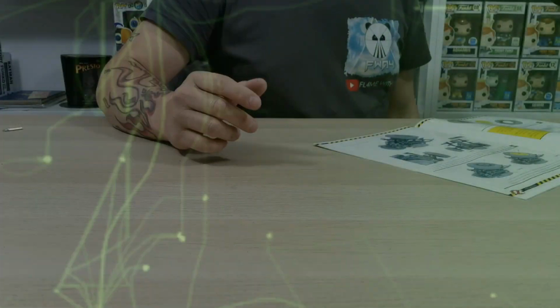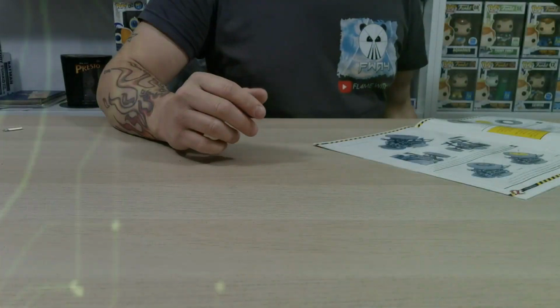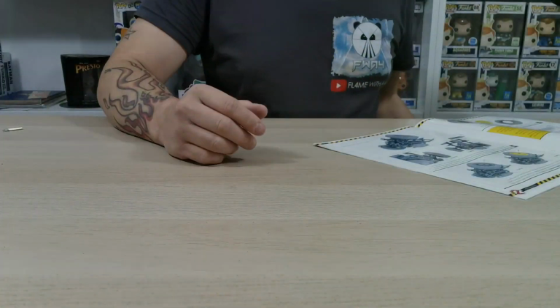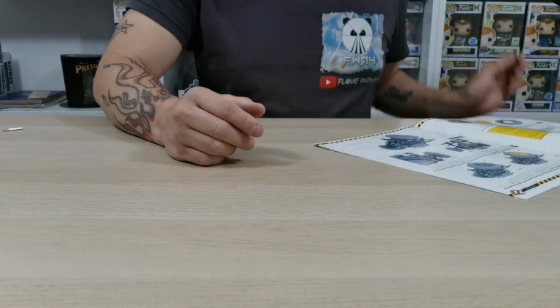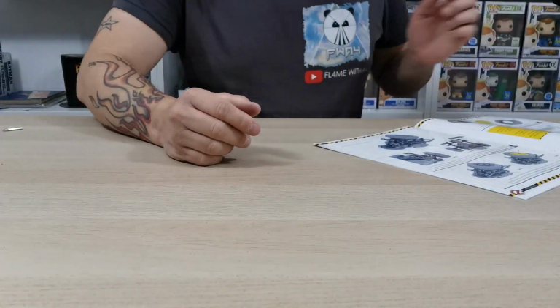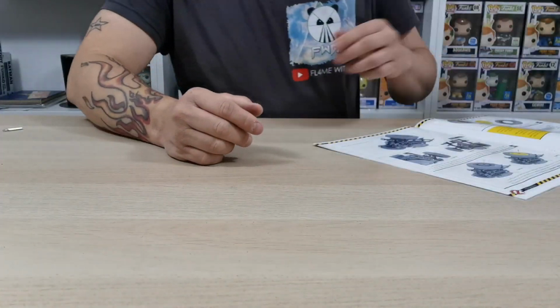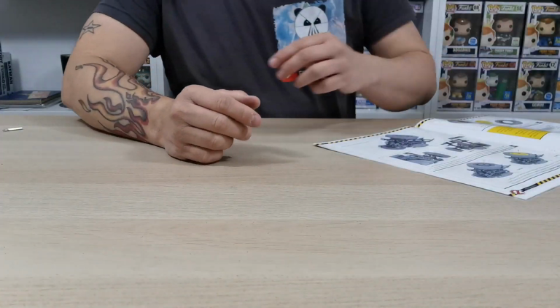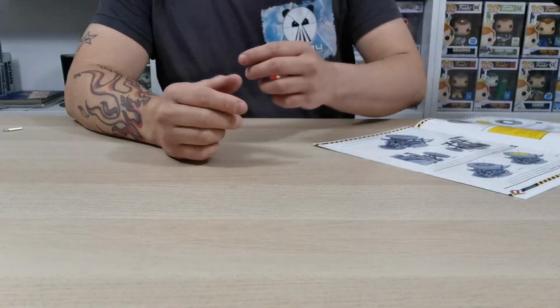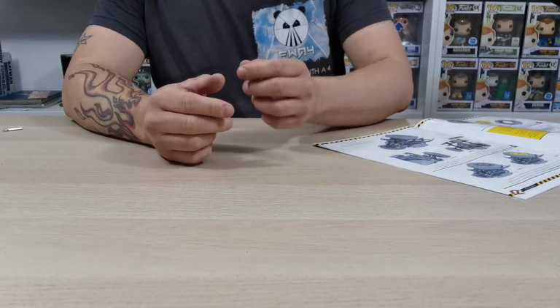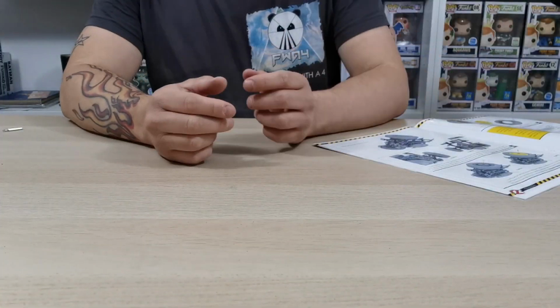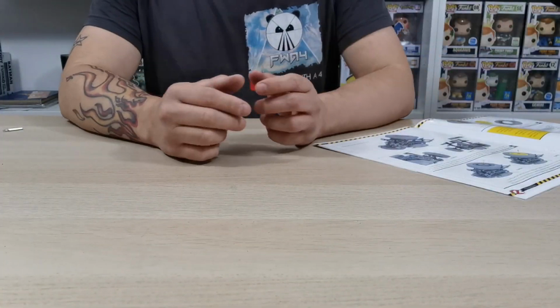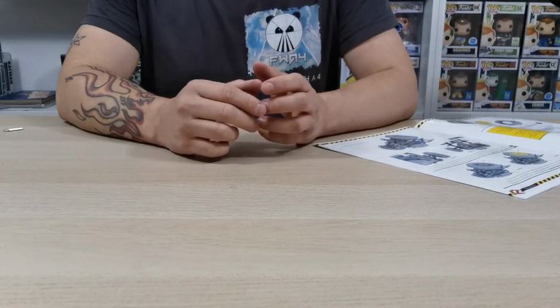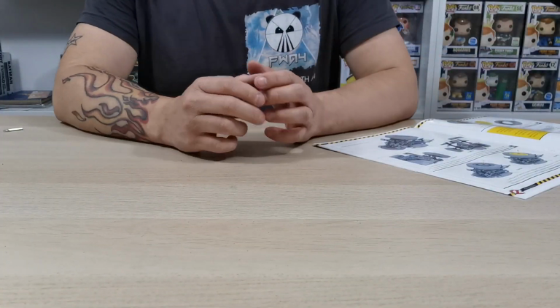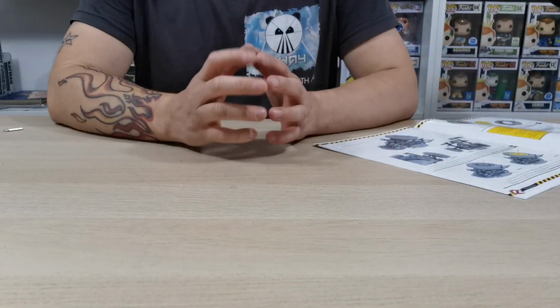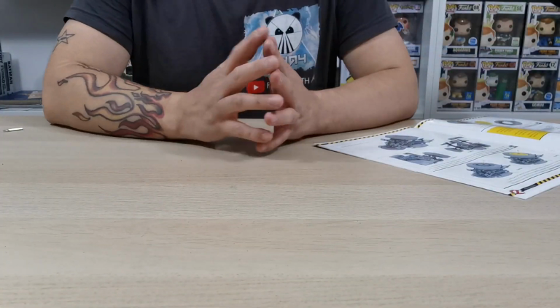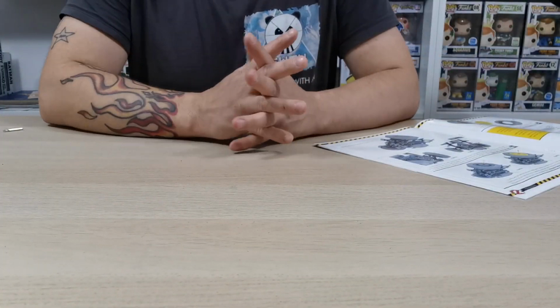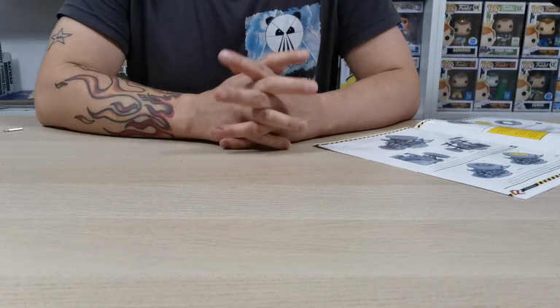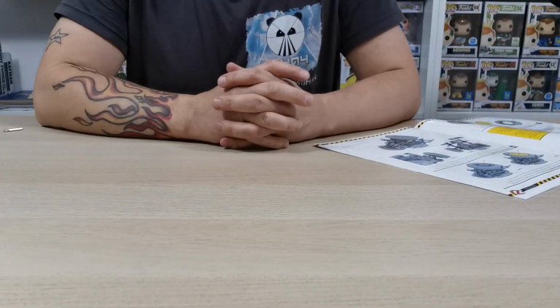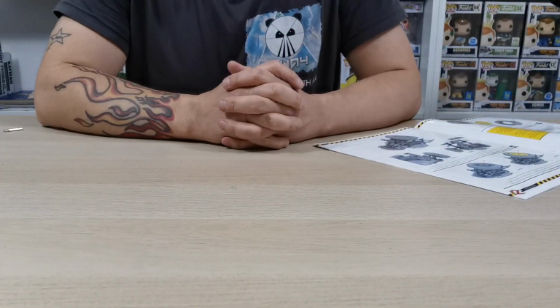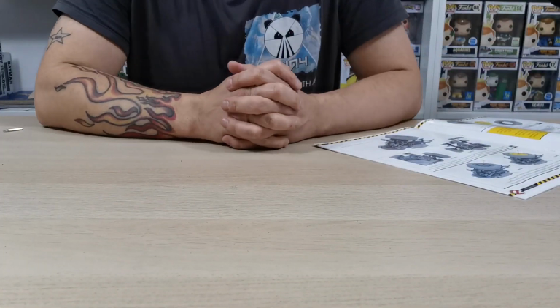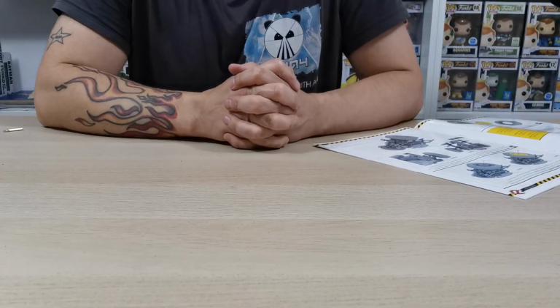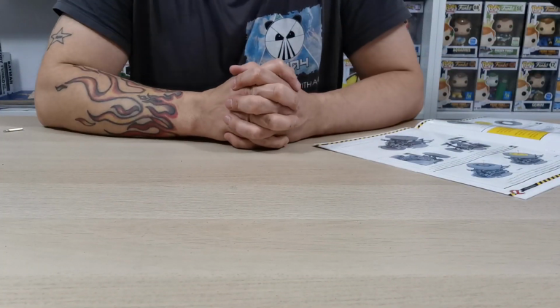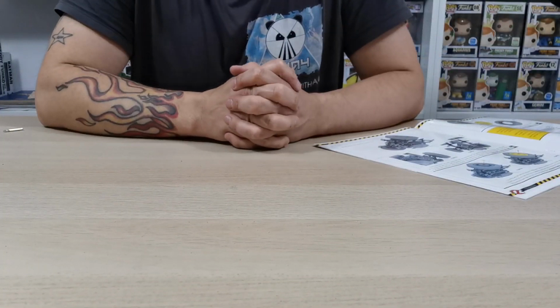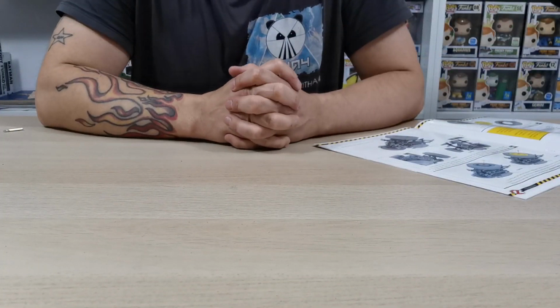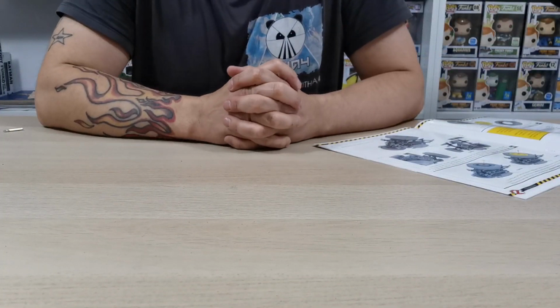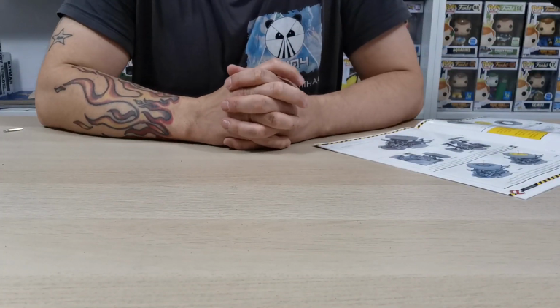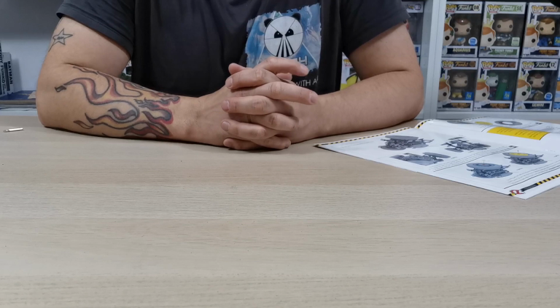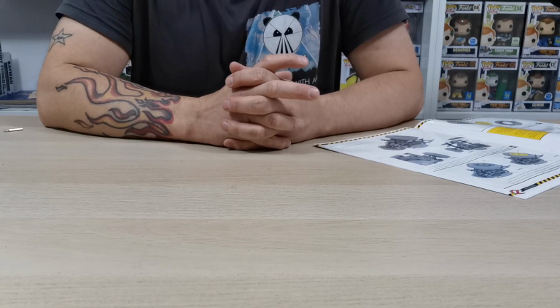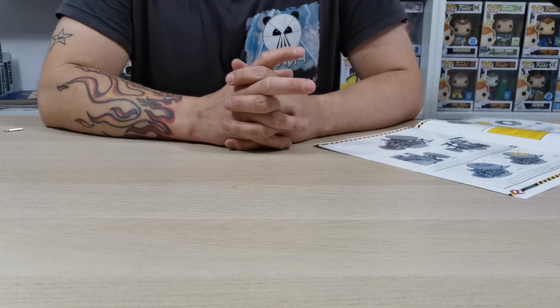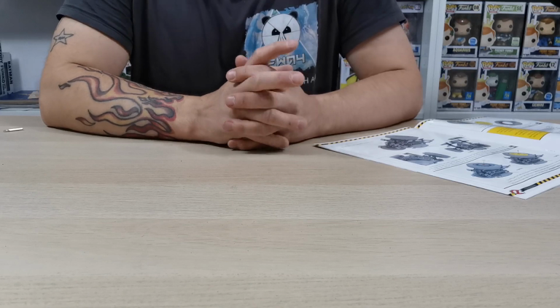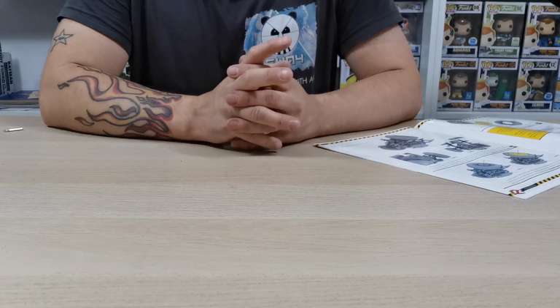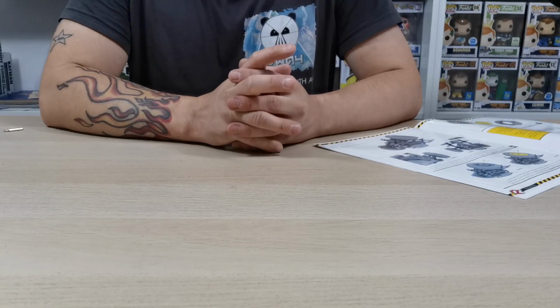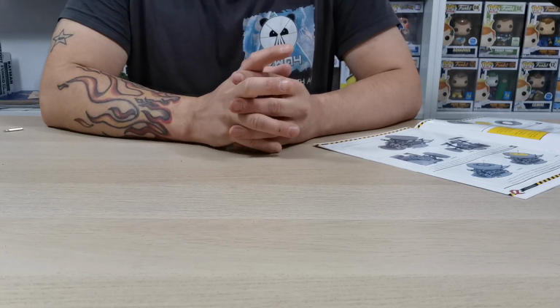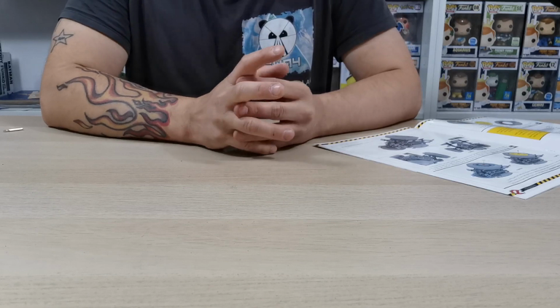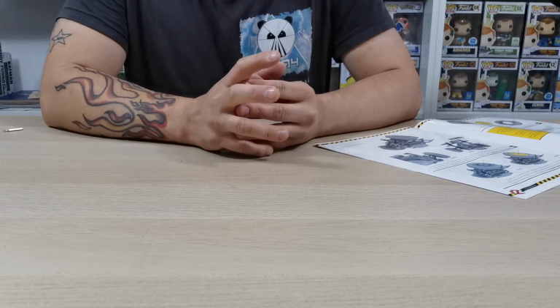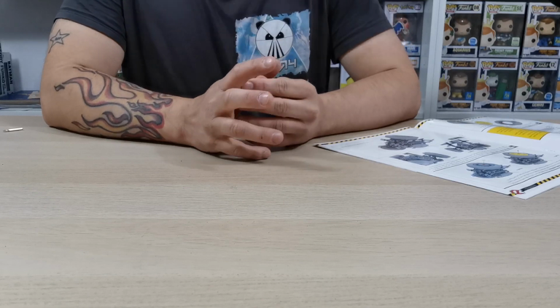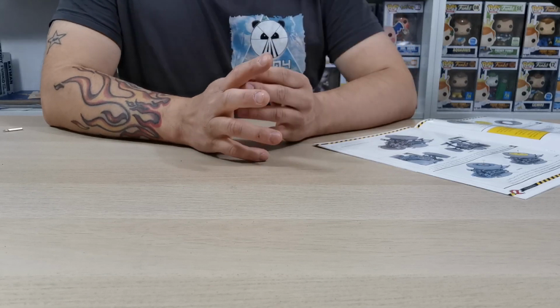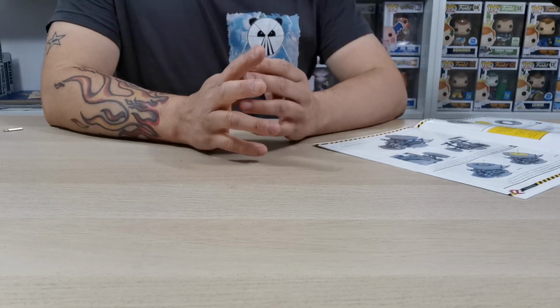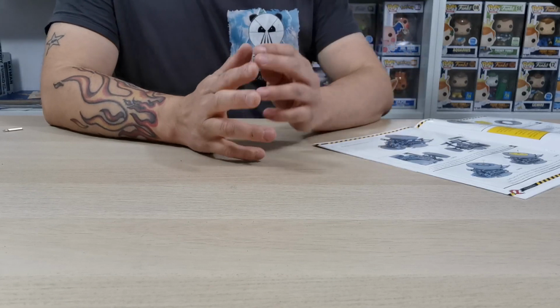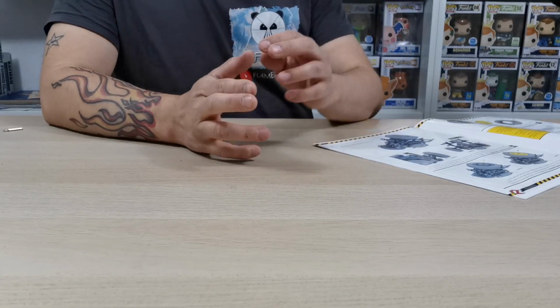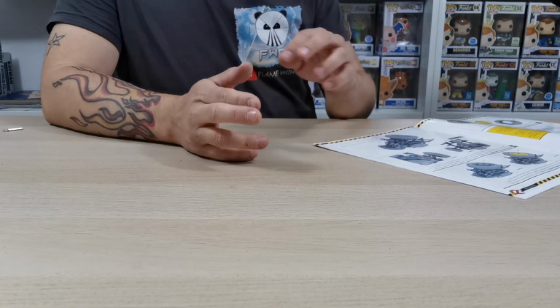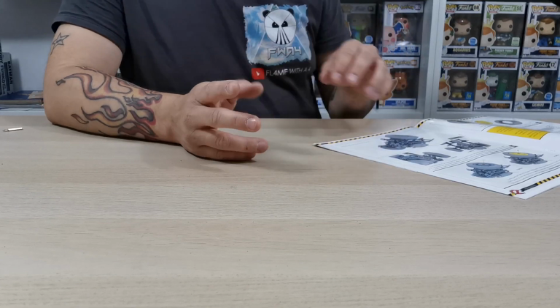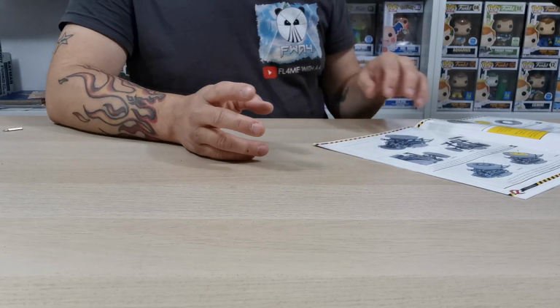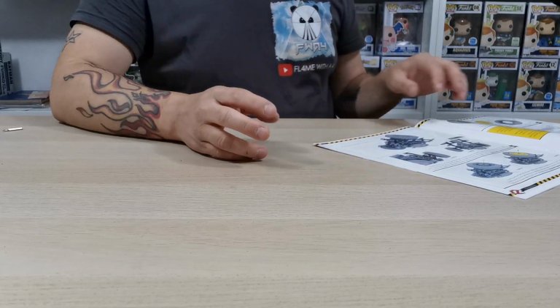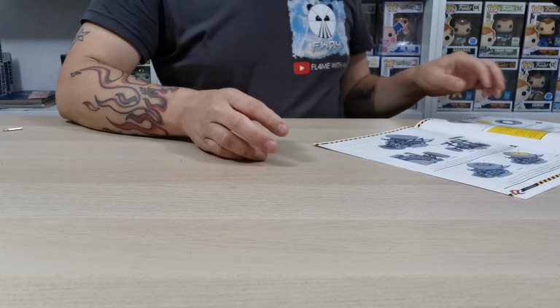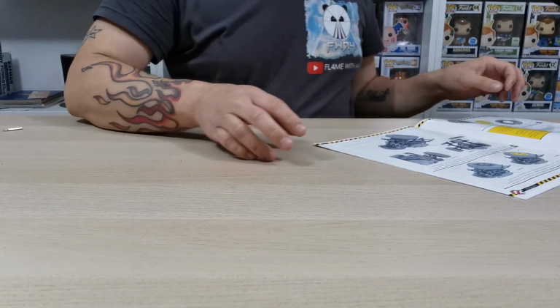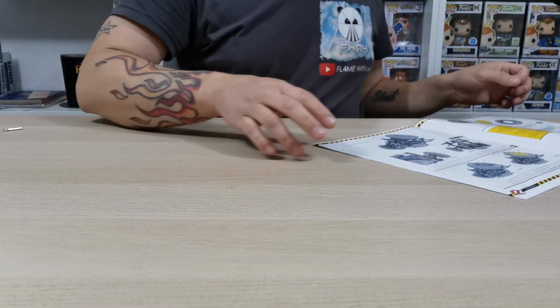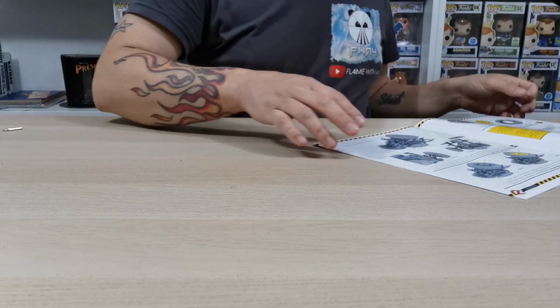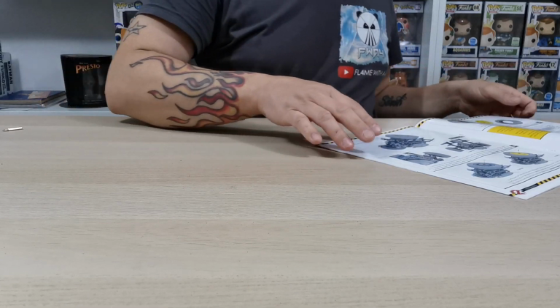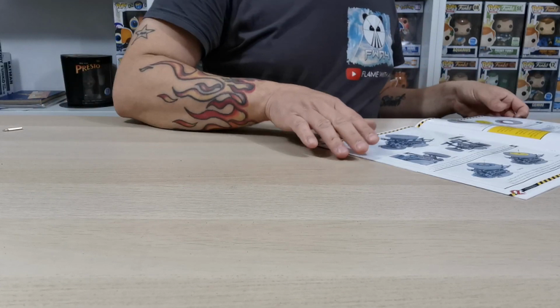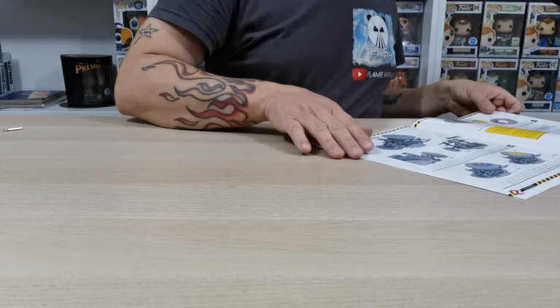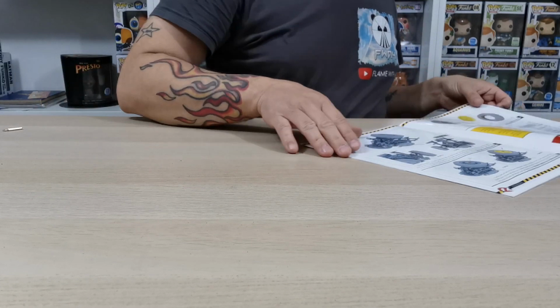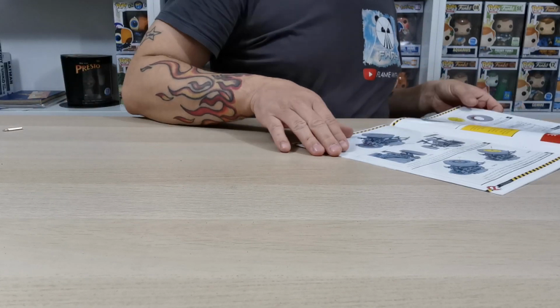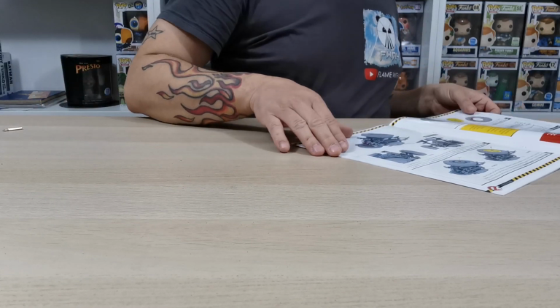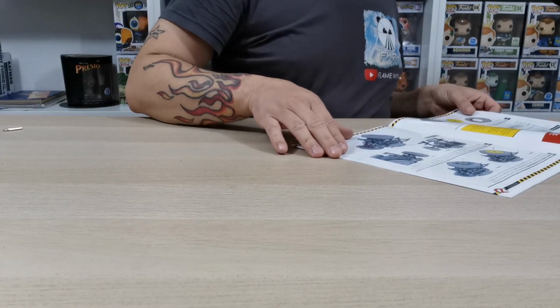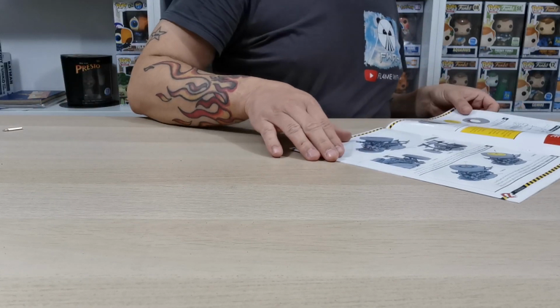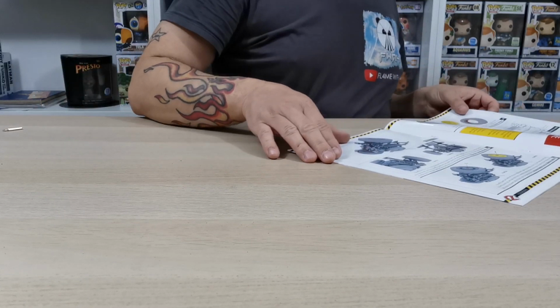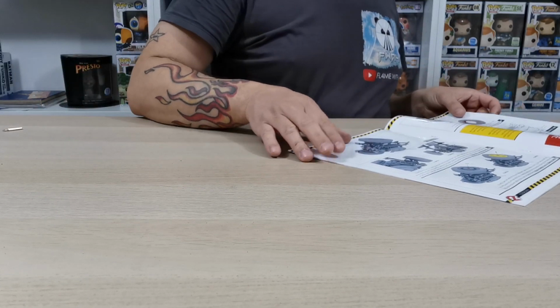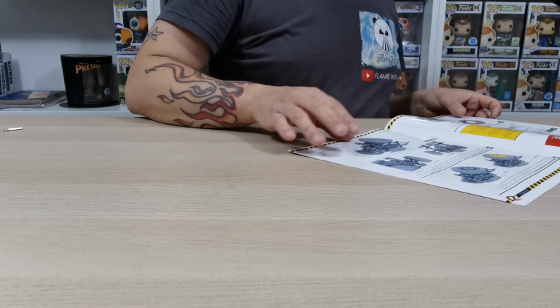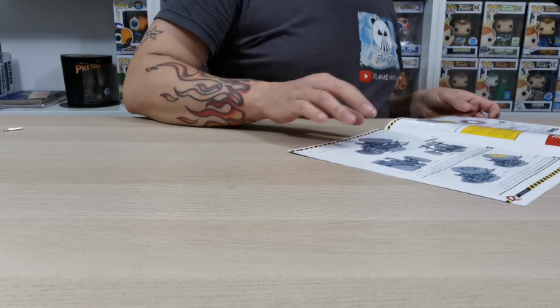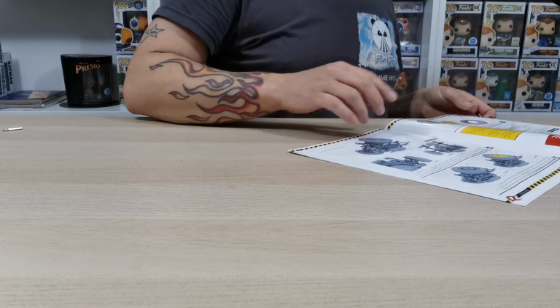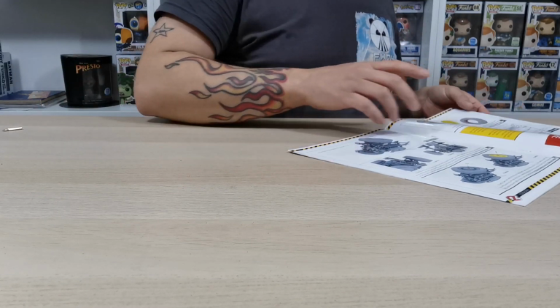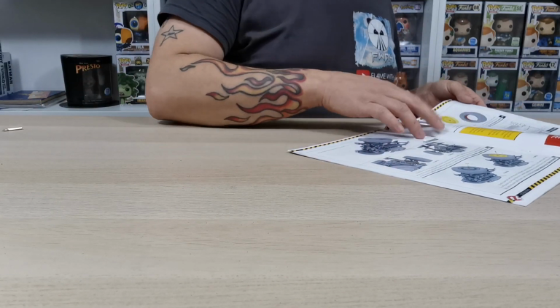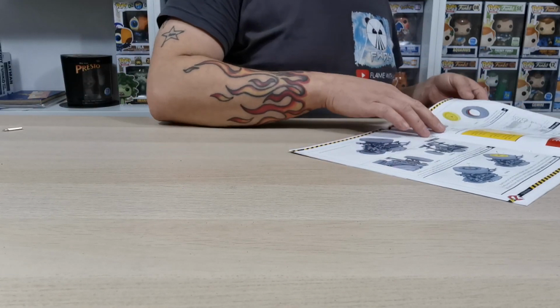Welcome guys, welcome to Build the Ecto One. In this video we are going to be doing stage 17.